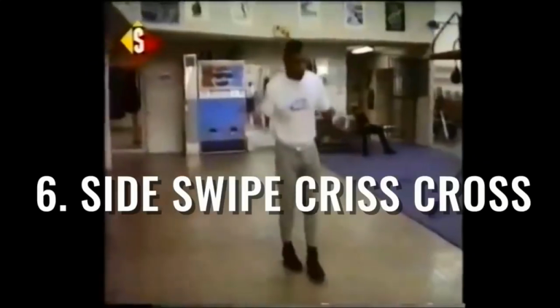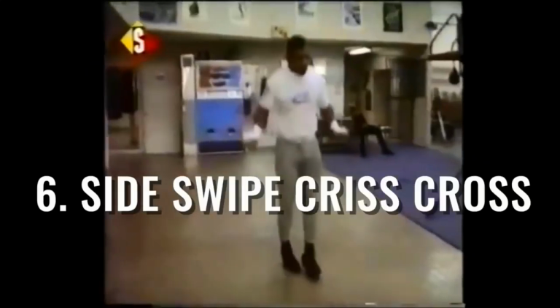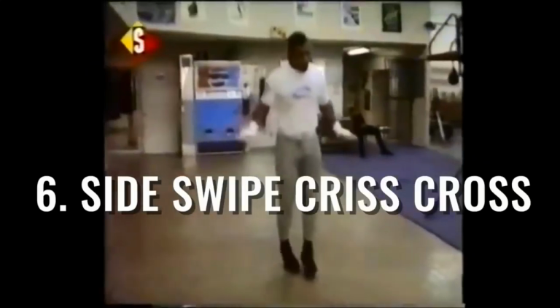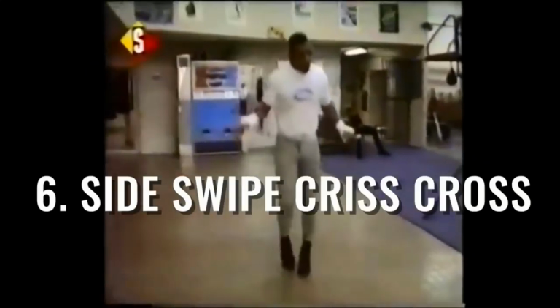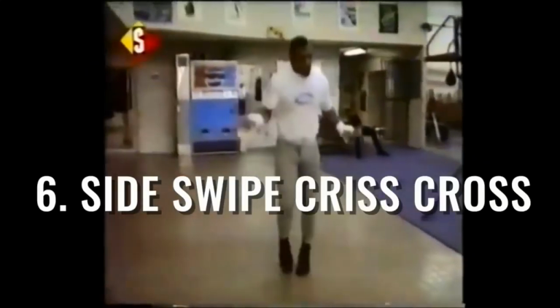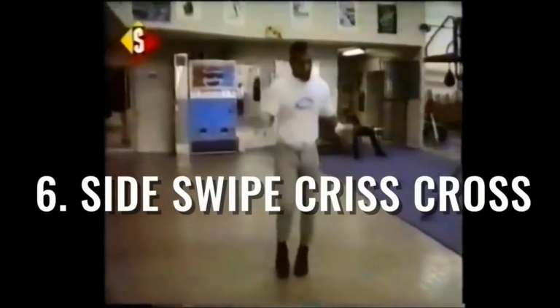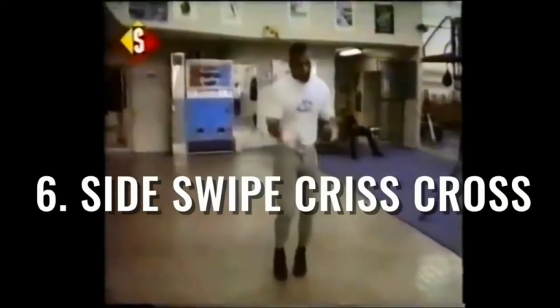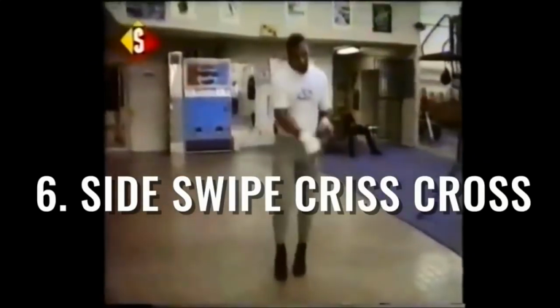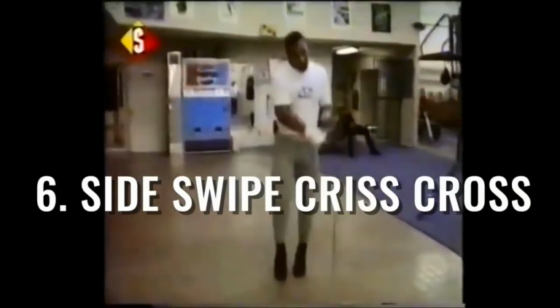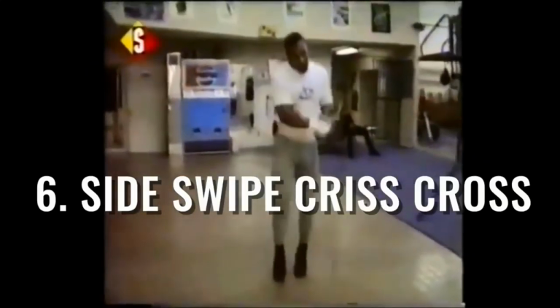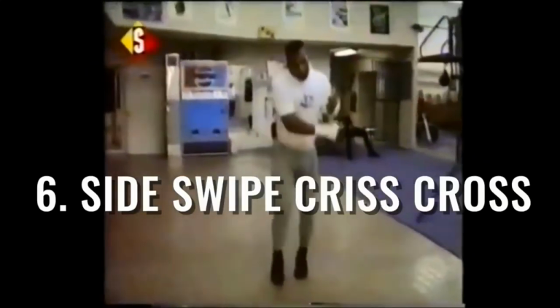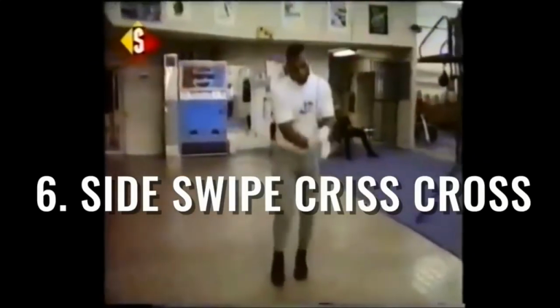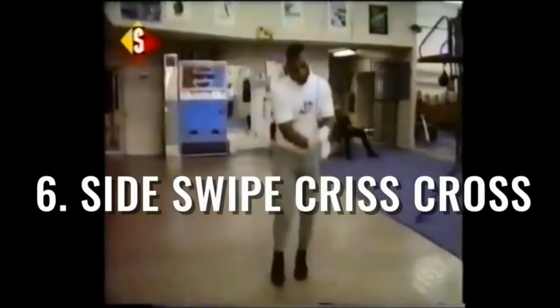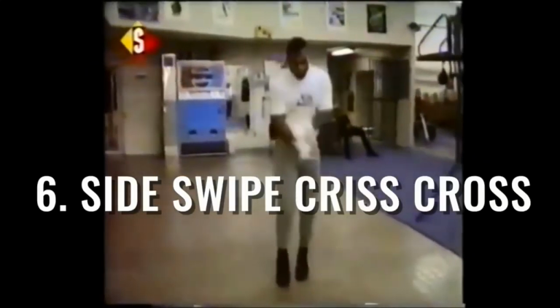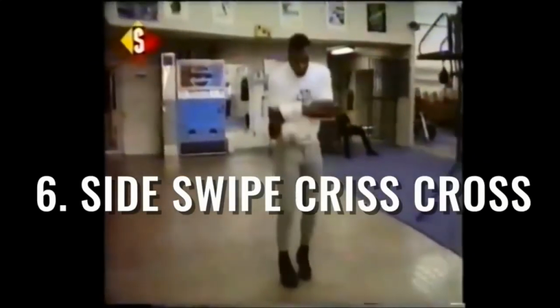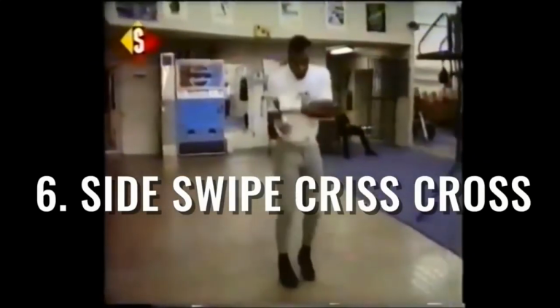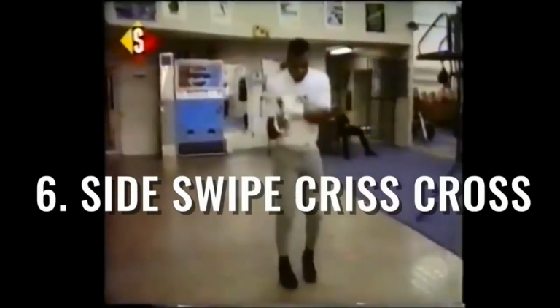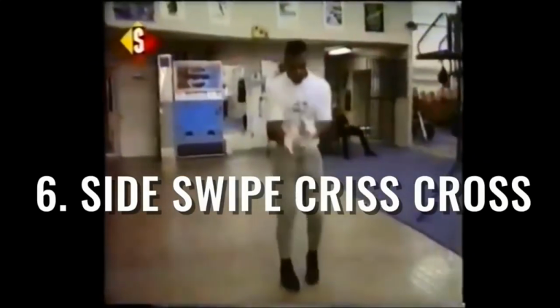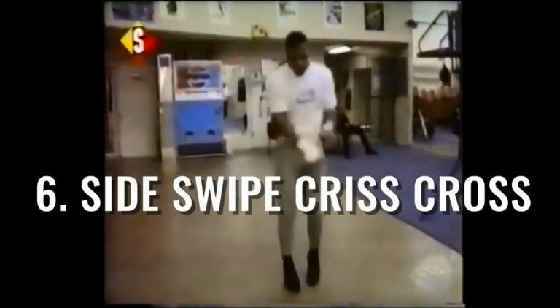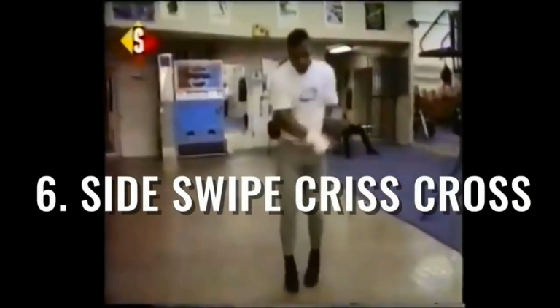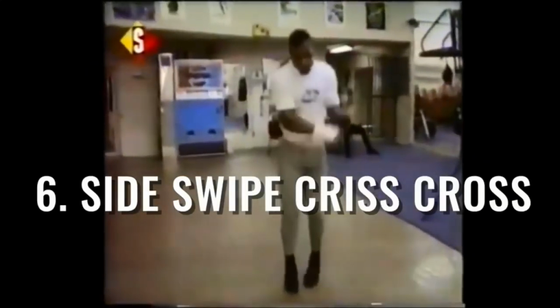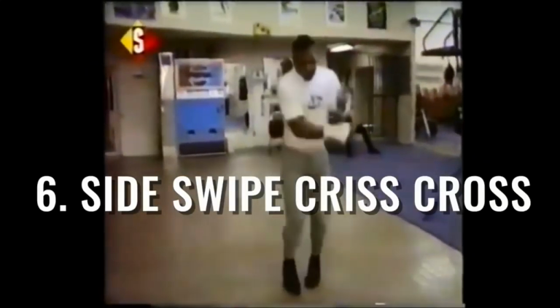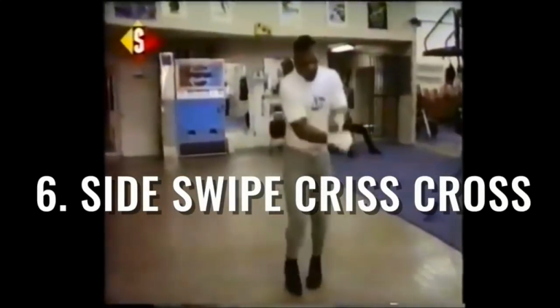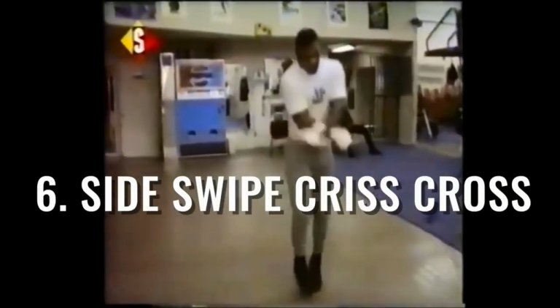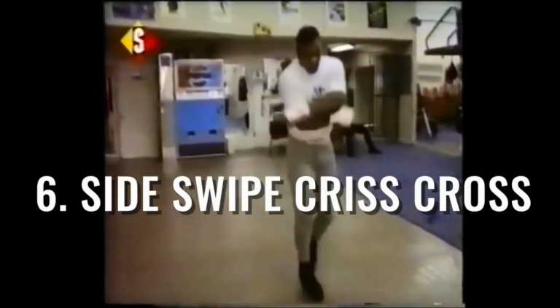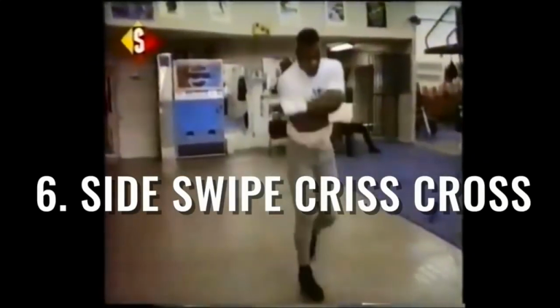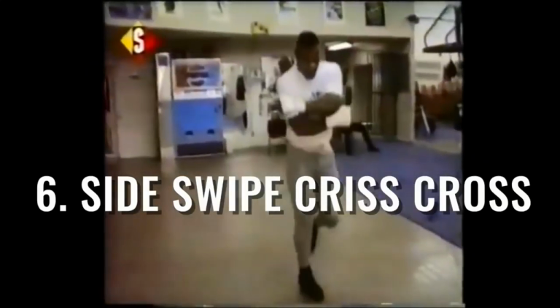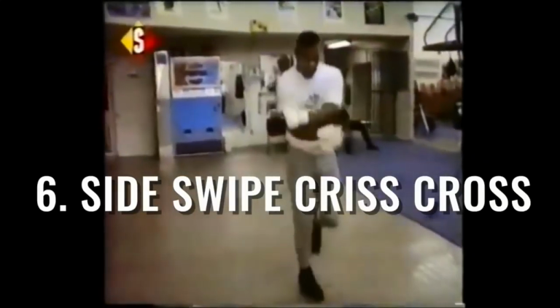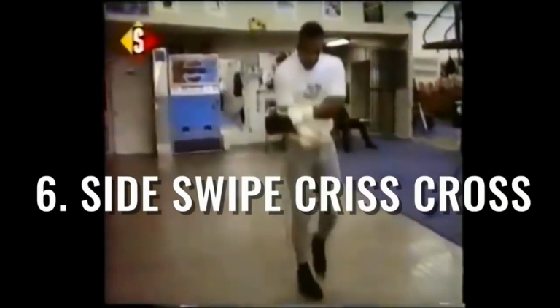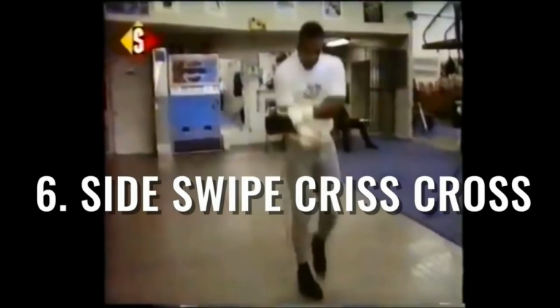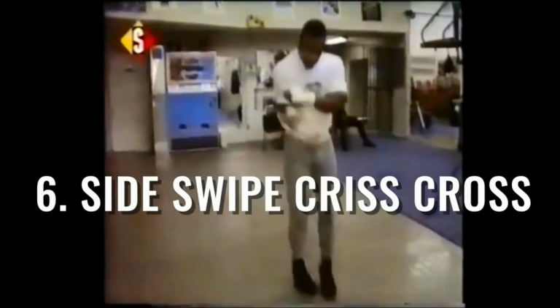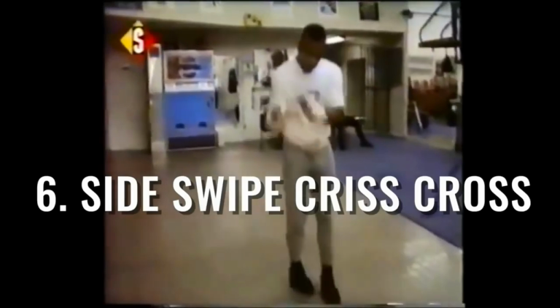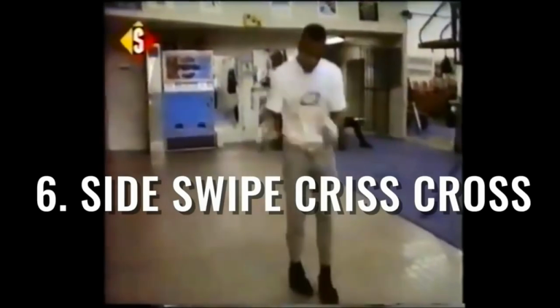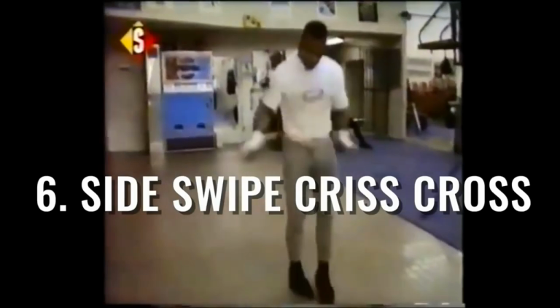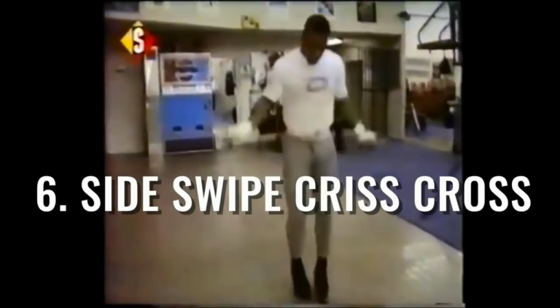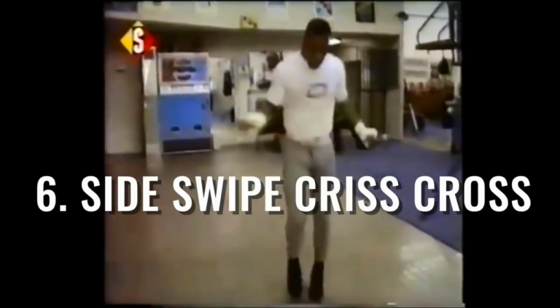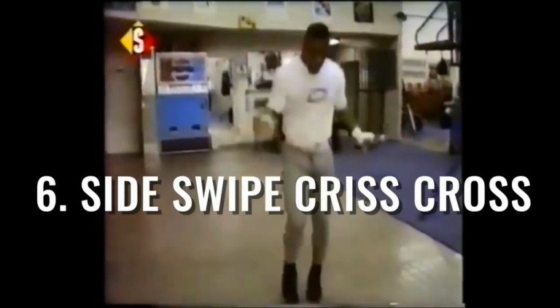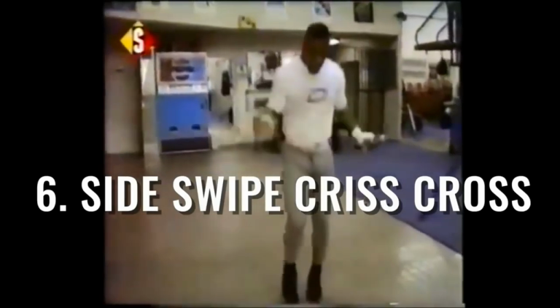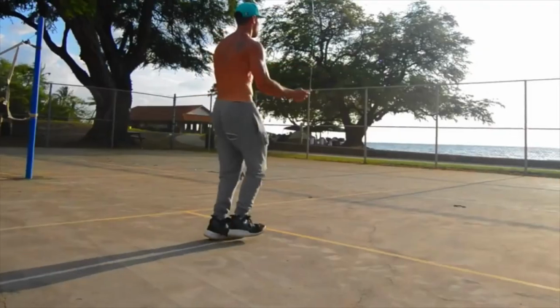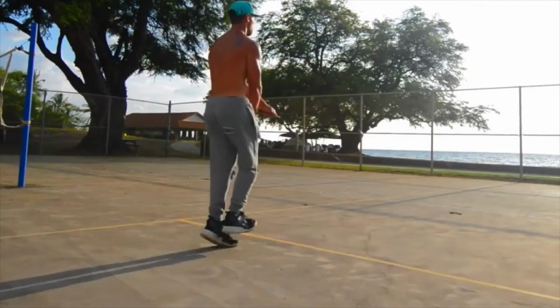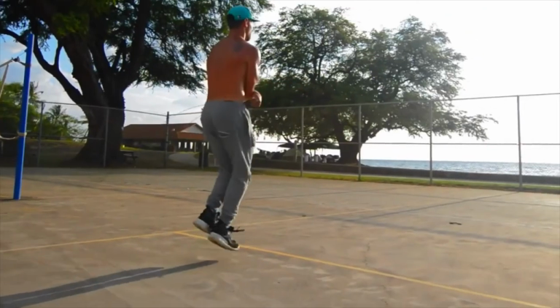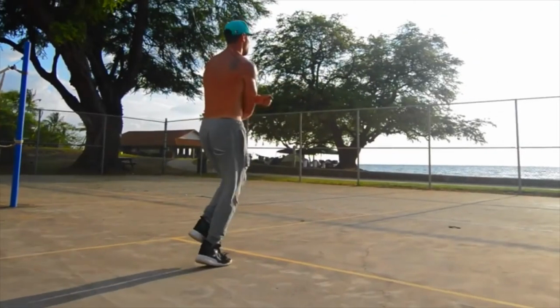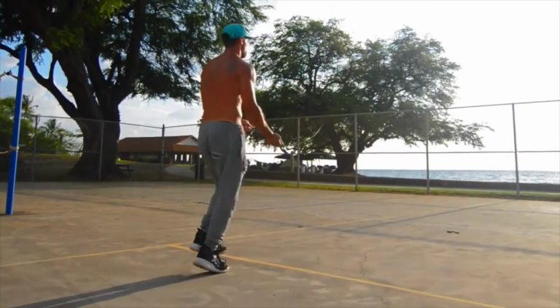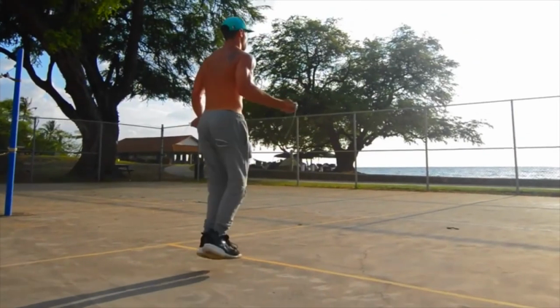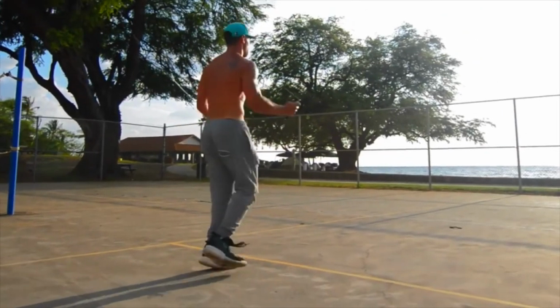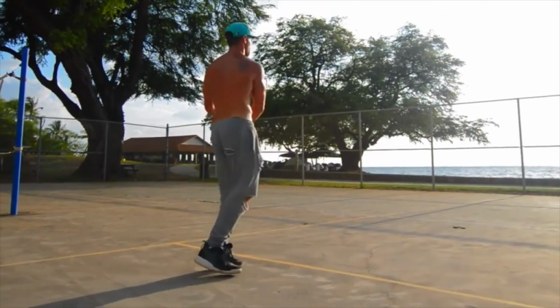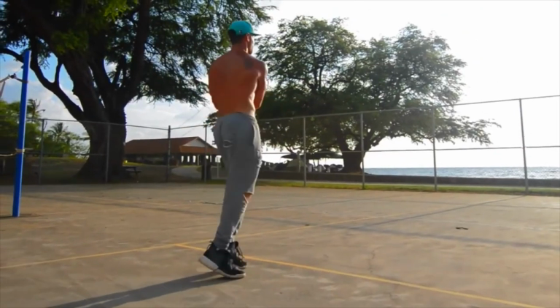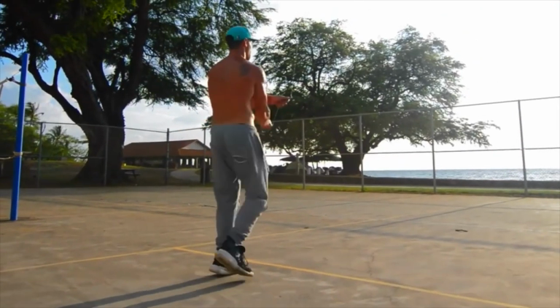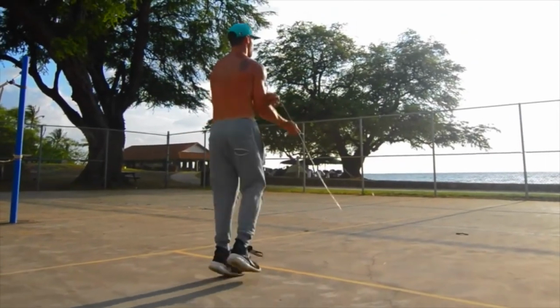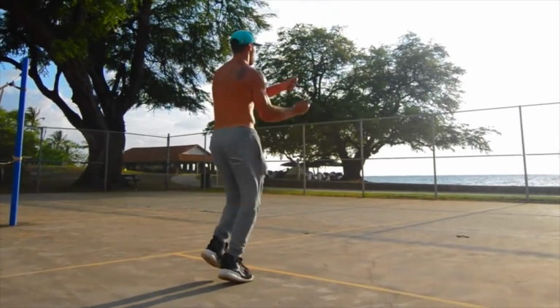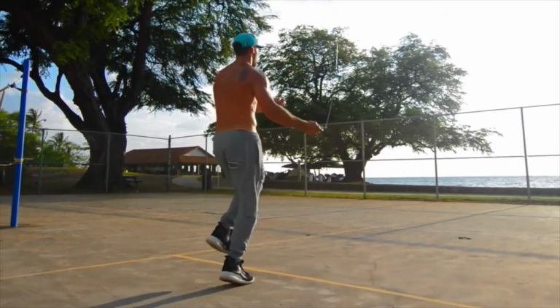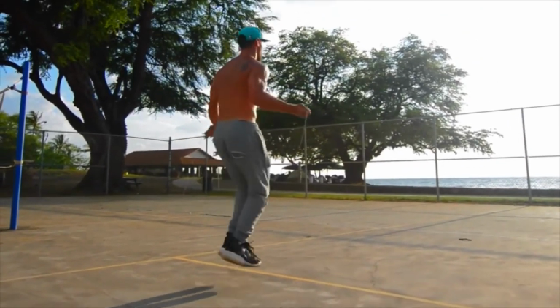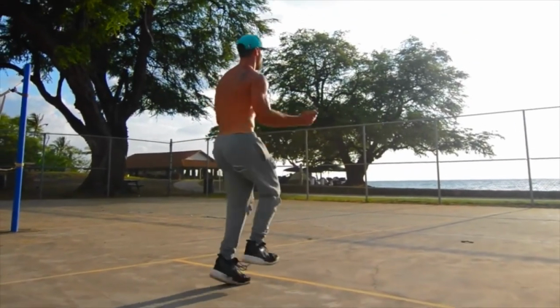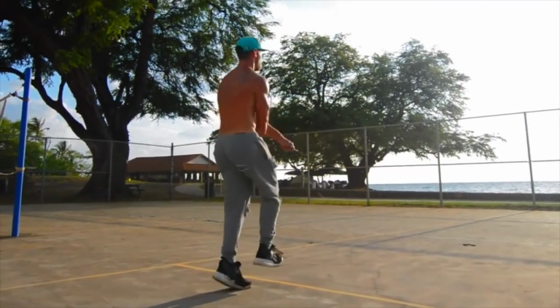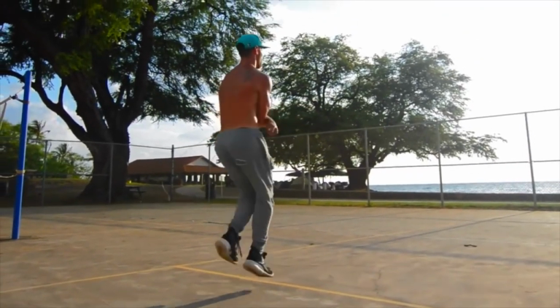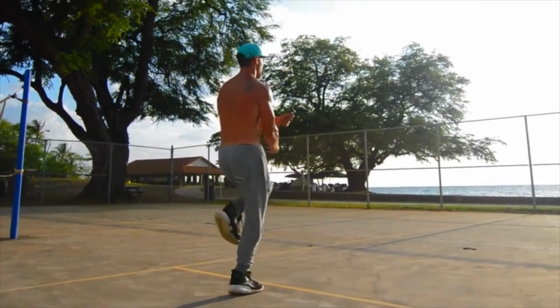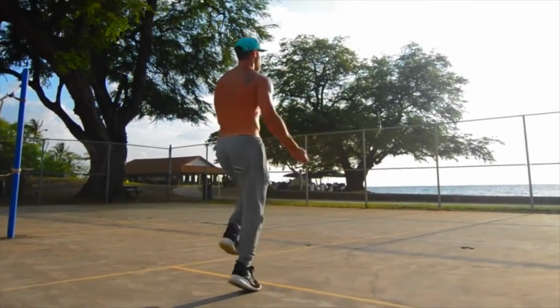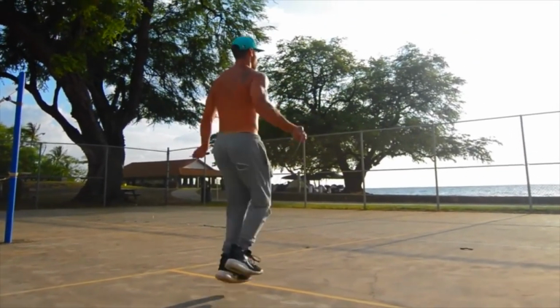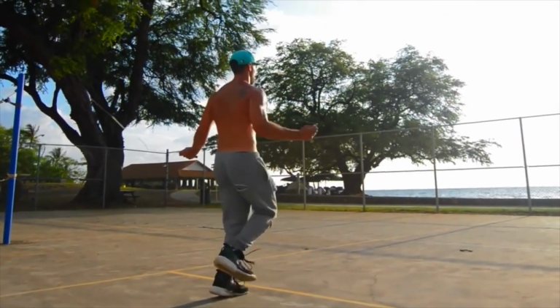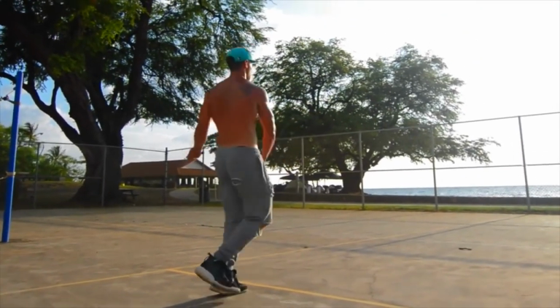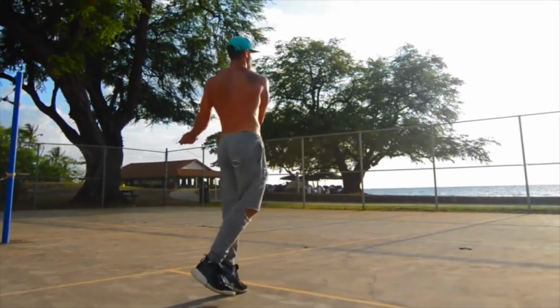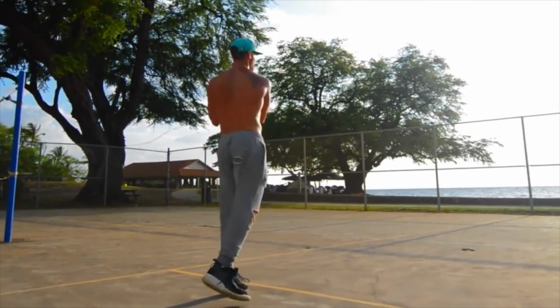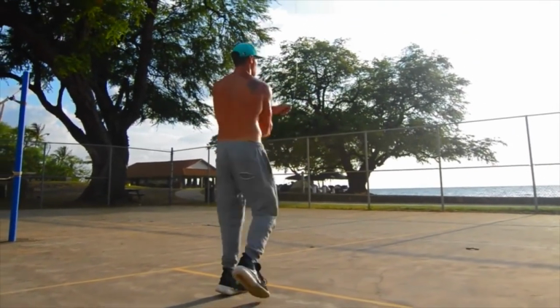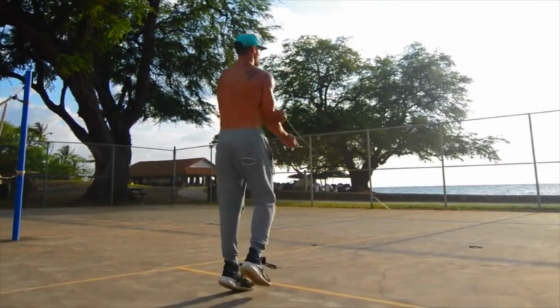The side swipe crisscross is the last one, ladies and gentlemen. So that's left, right, cross — left, right, cross — left, right, cross.